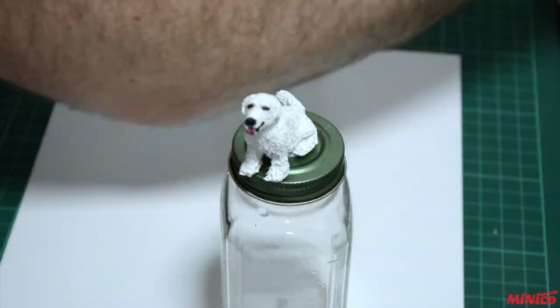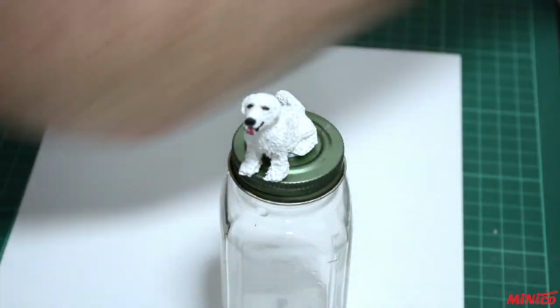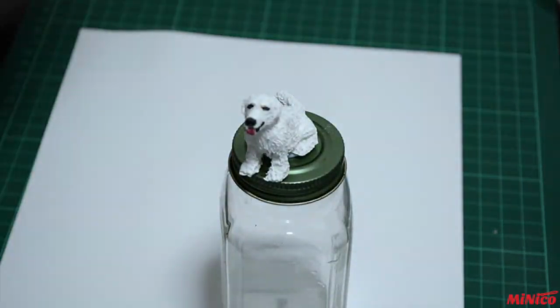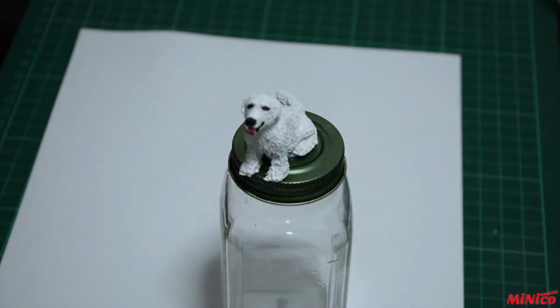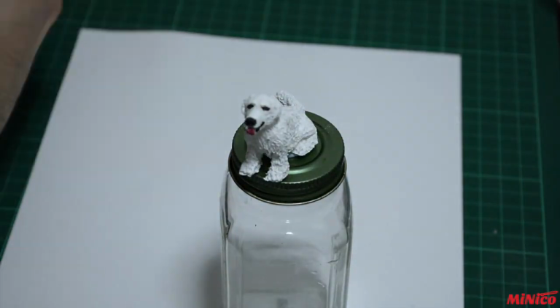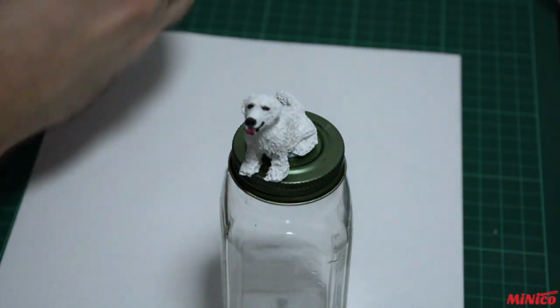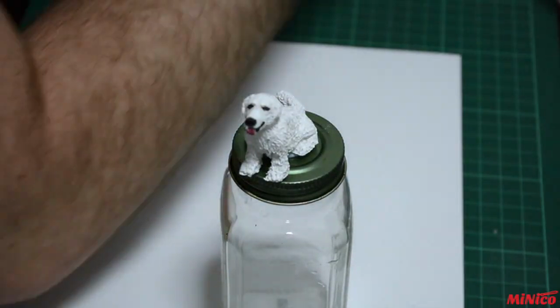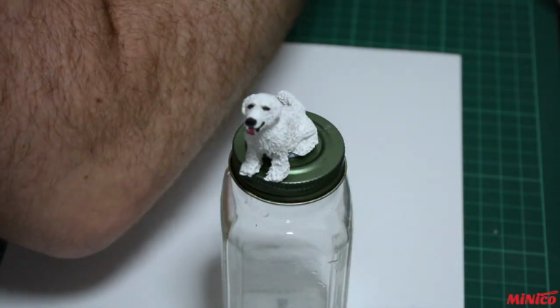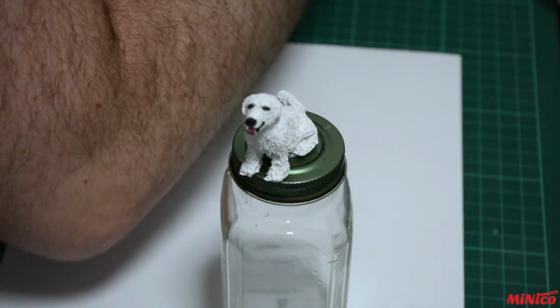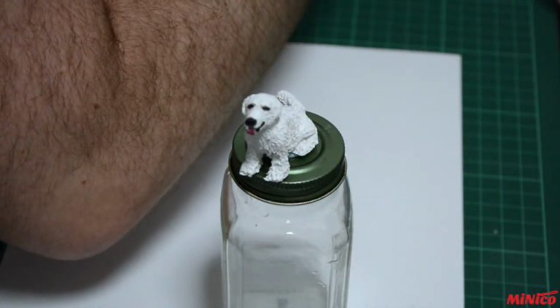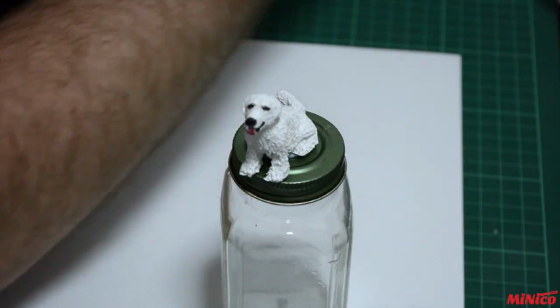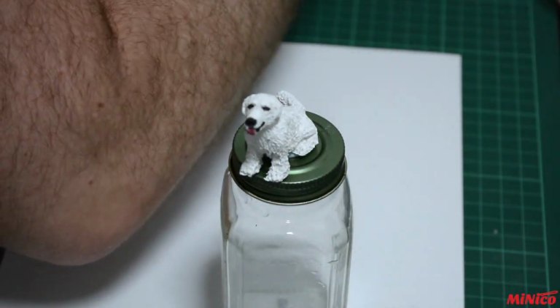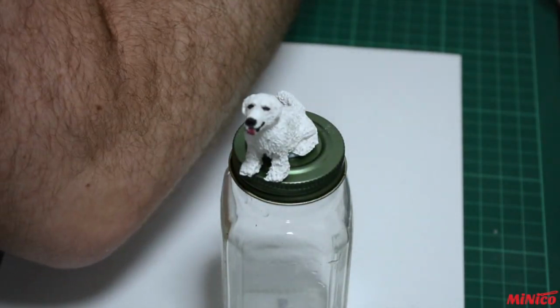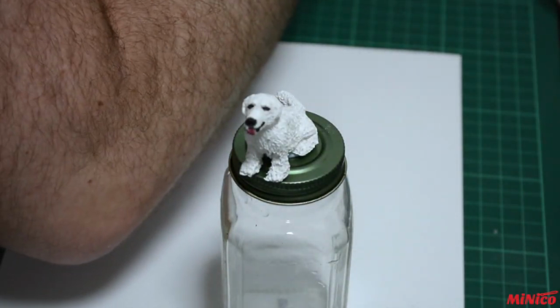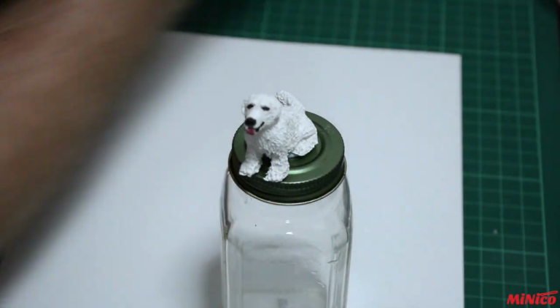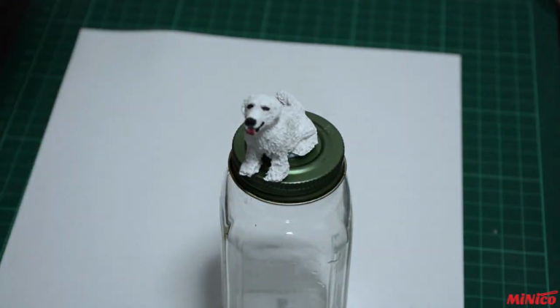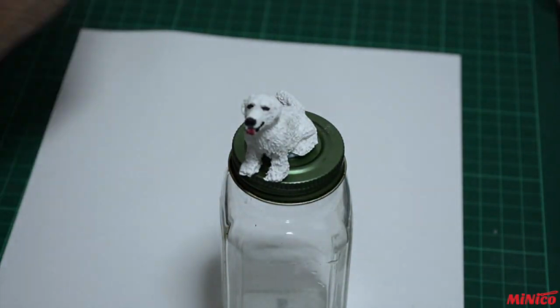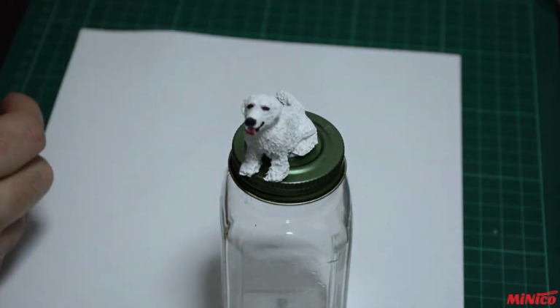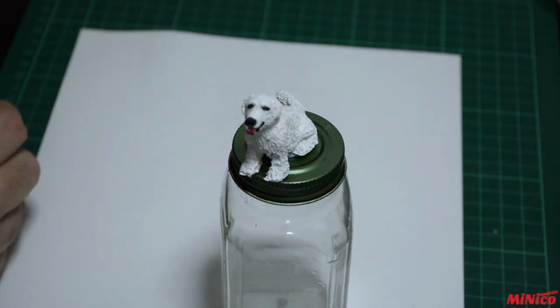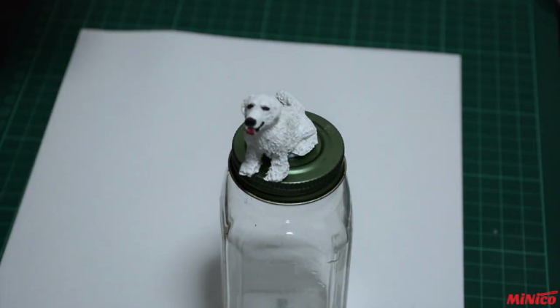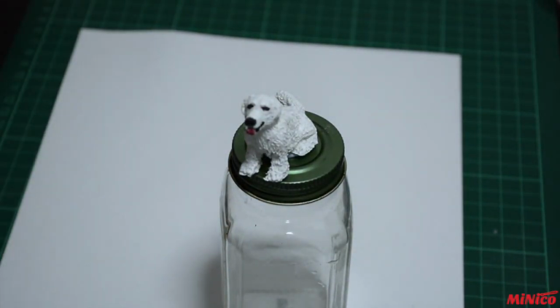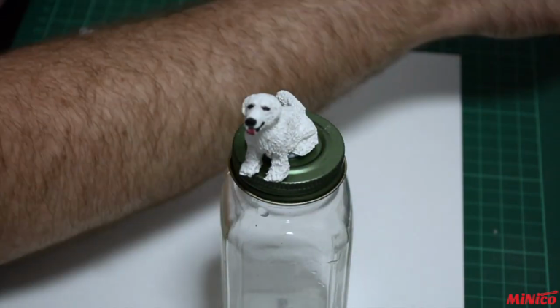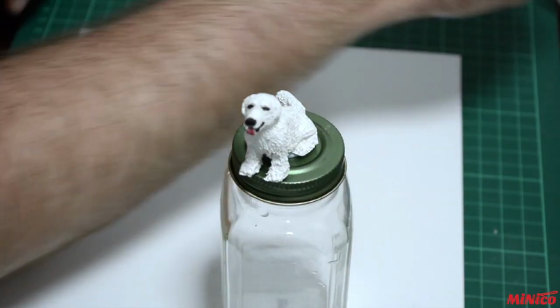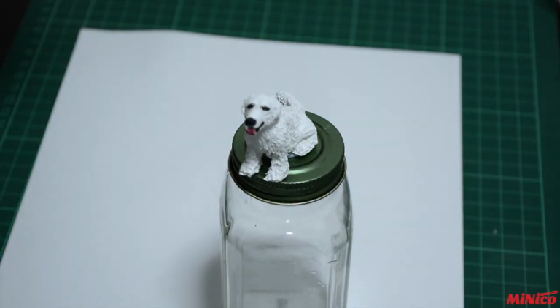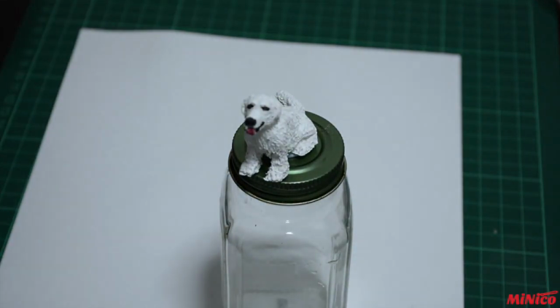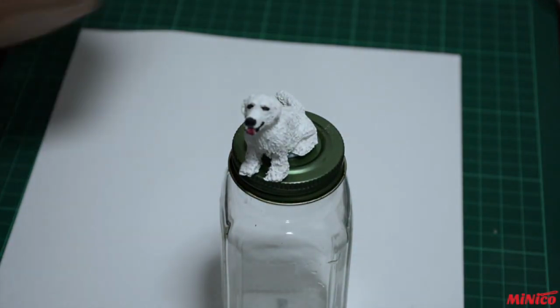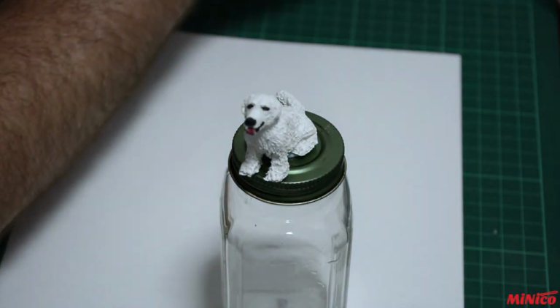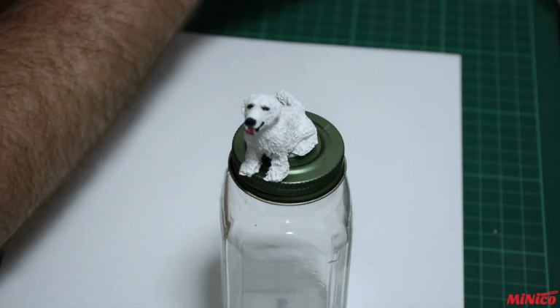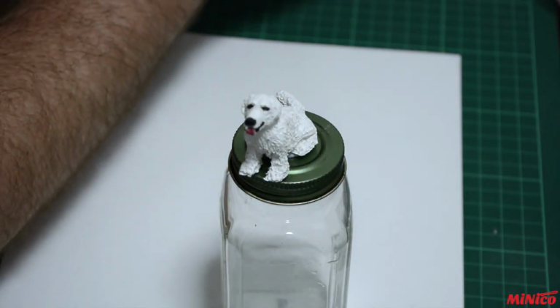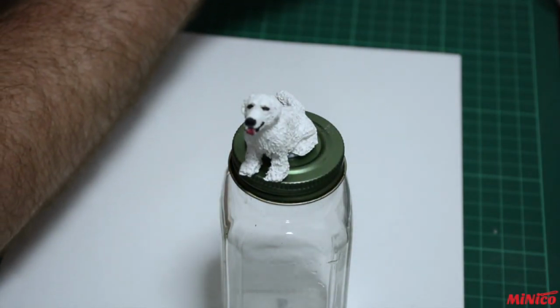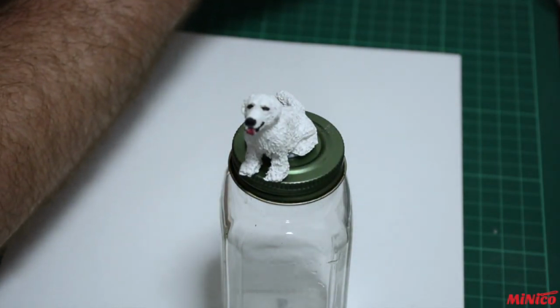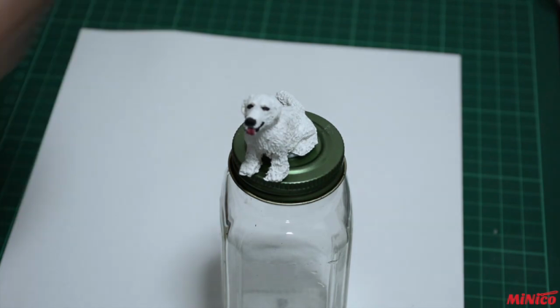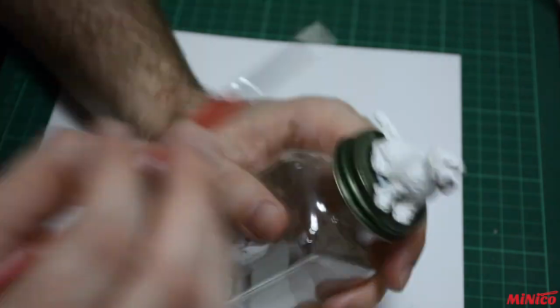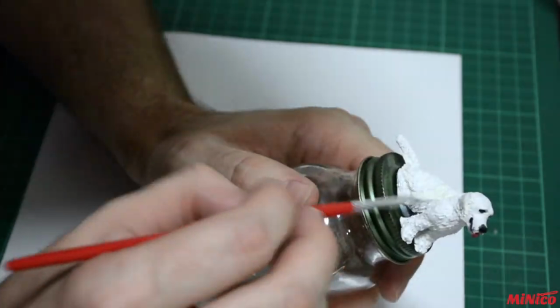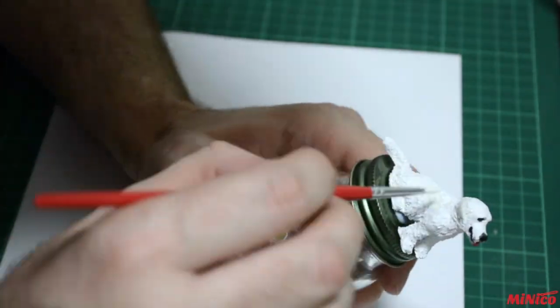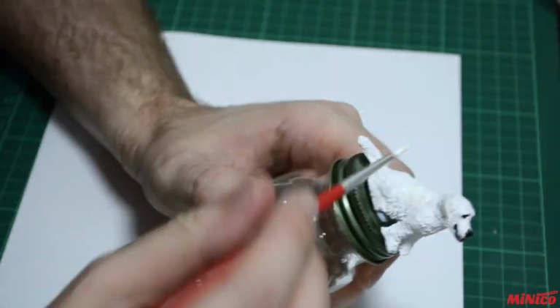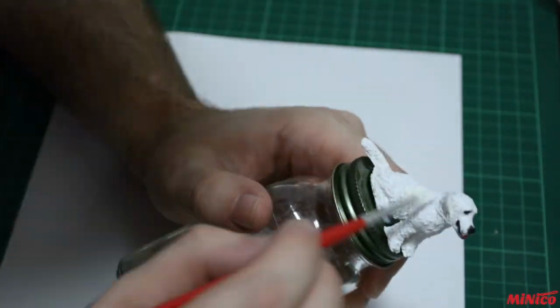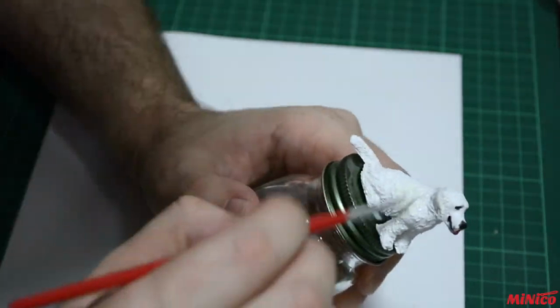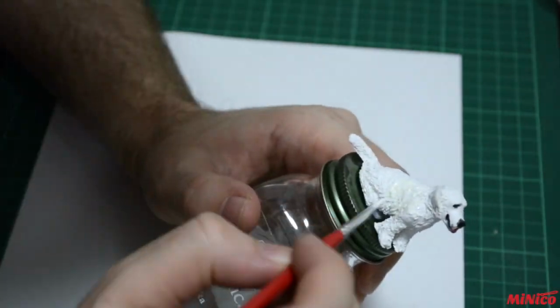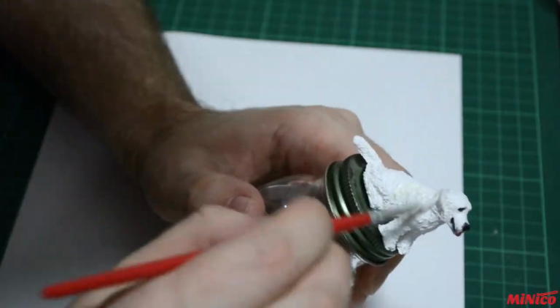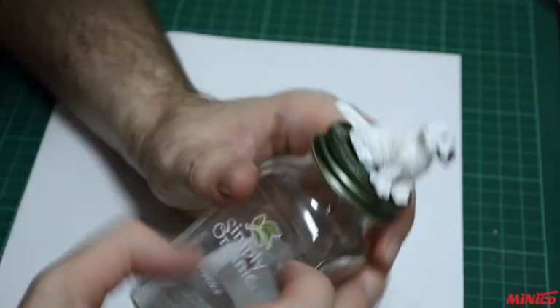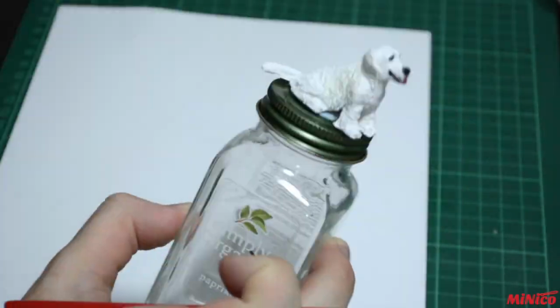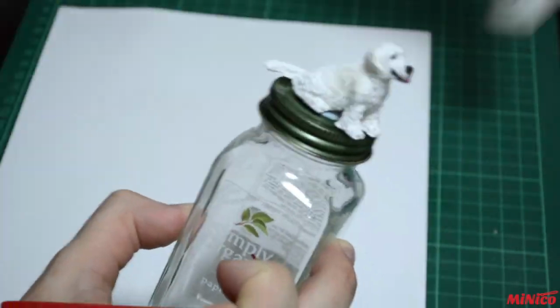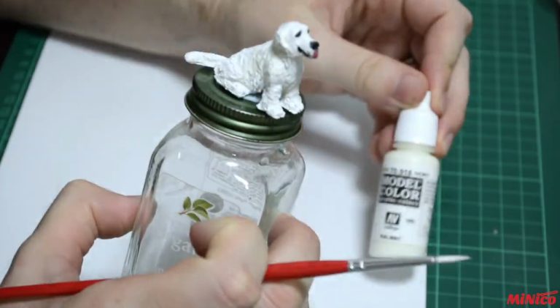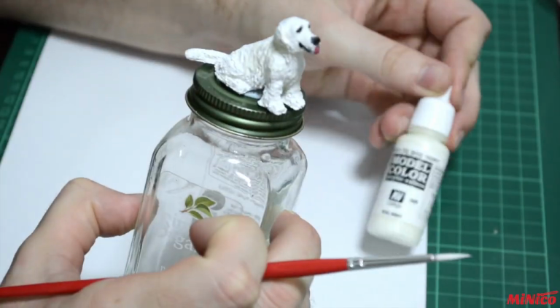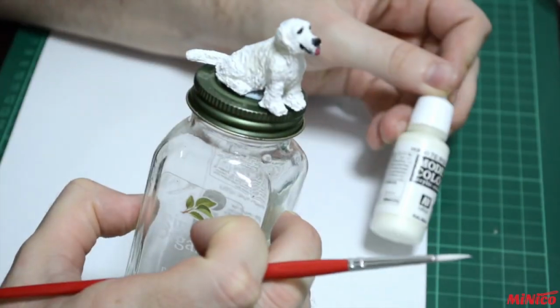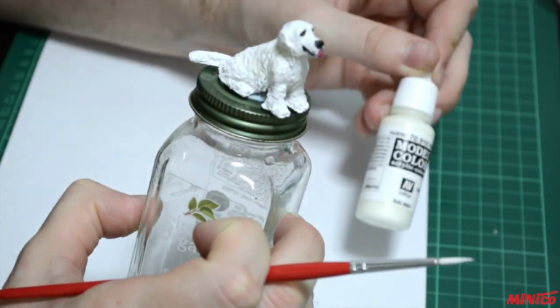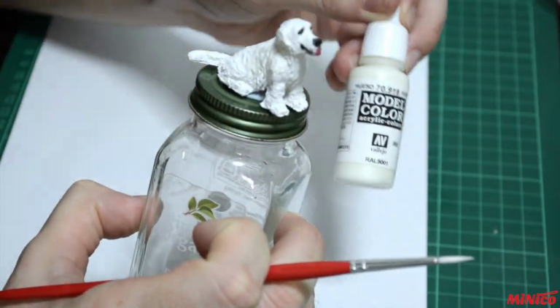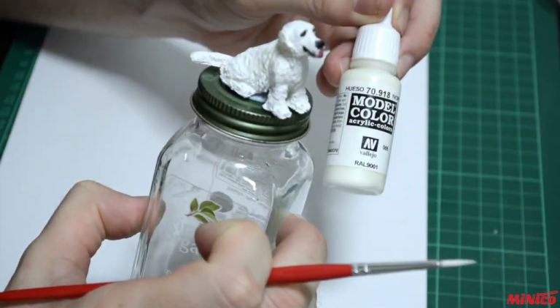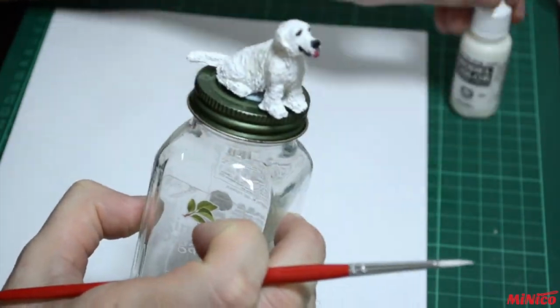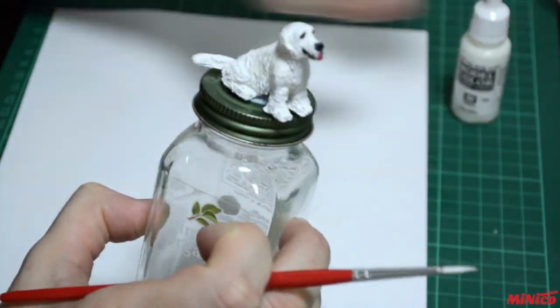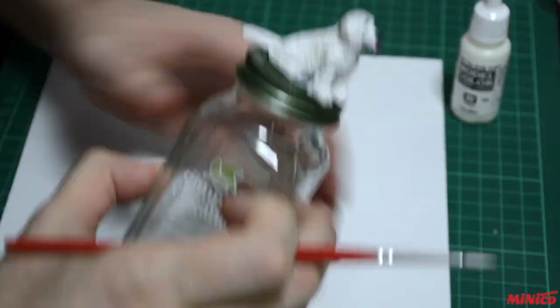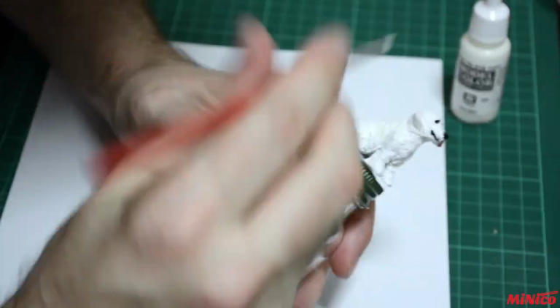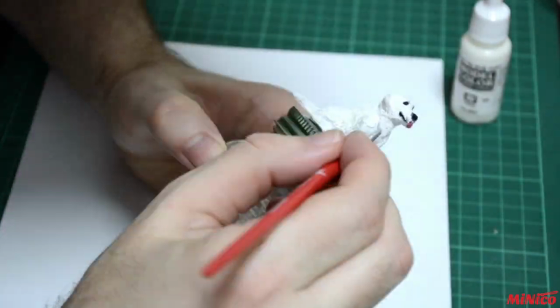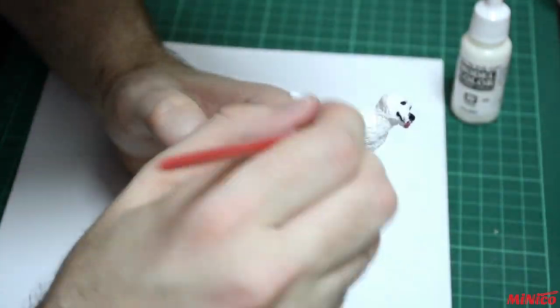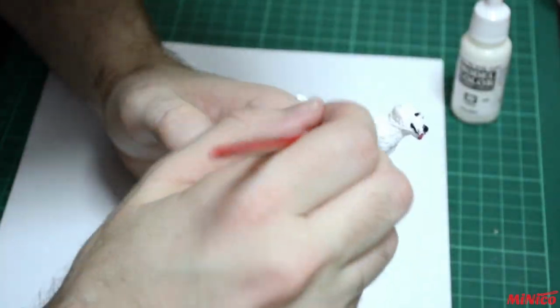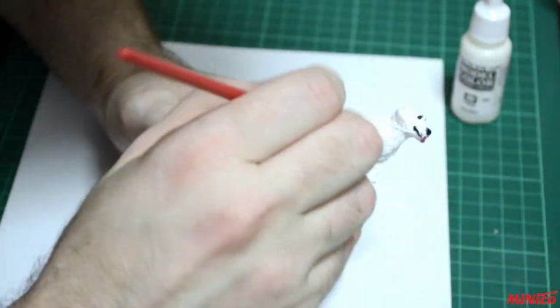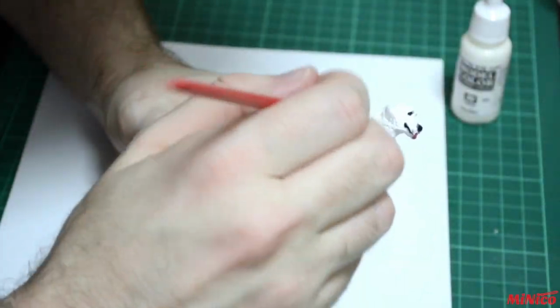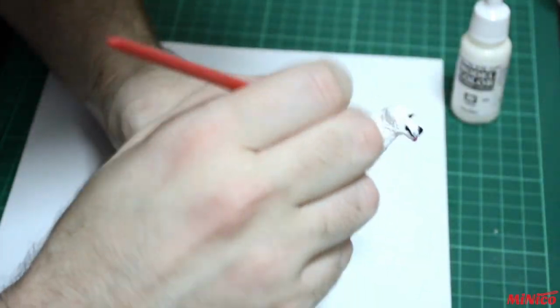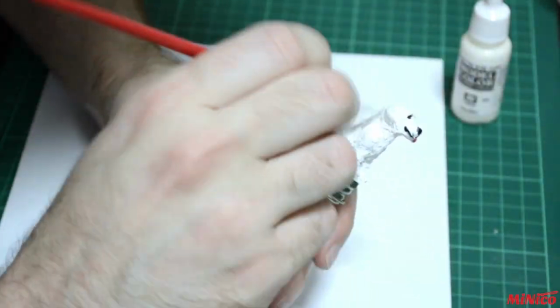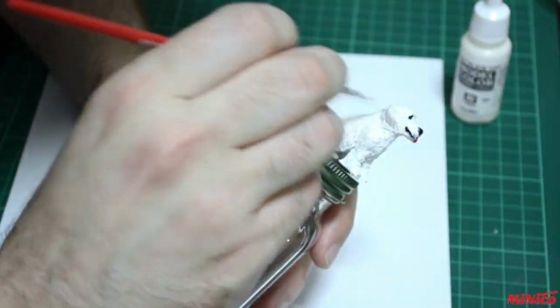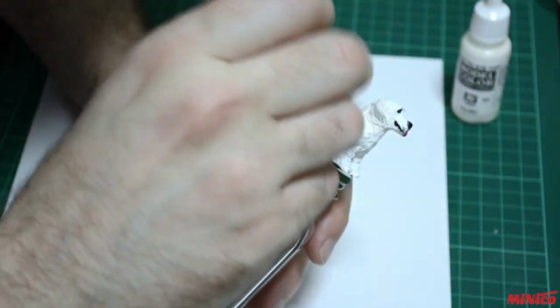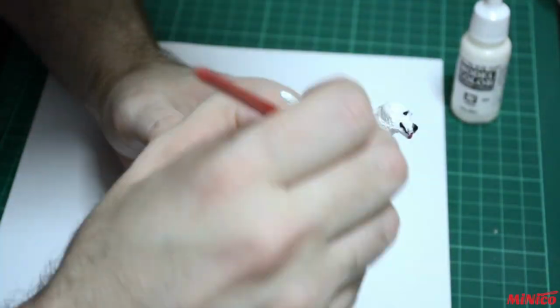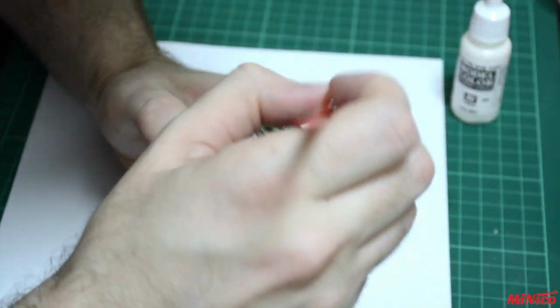I am now adding the ivory color to the fur. You can use a bigger brush as this needs to go everywhere. Try not to have pools of paint.